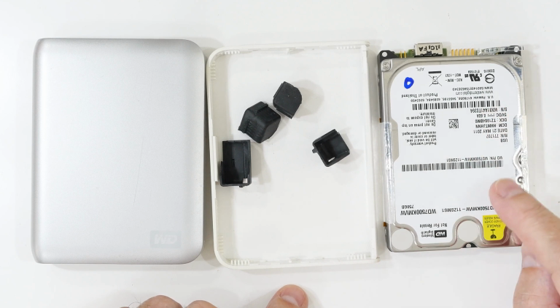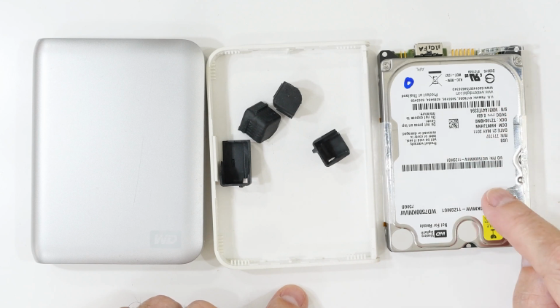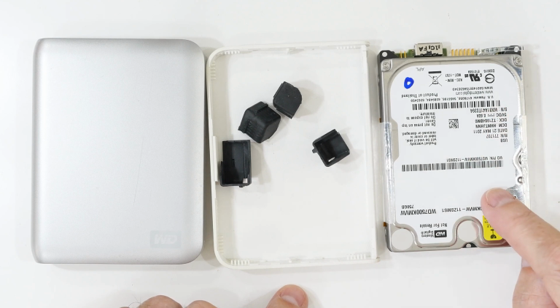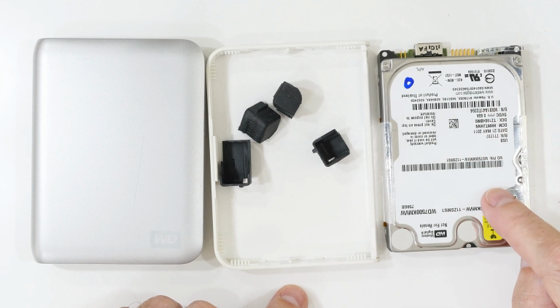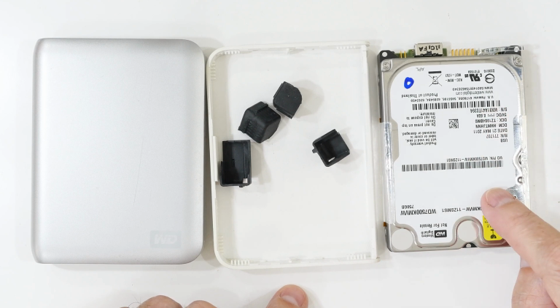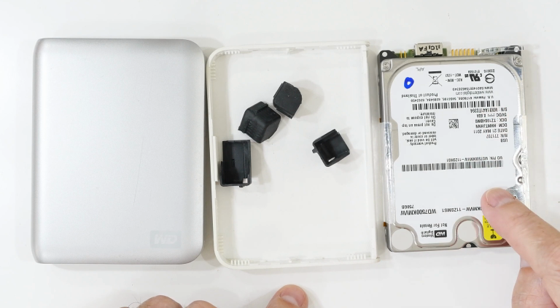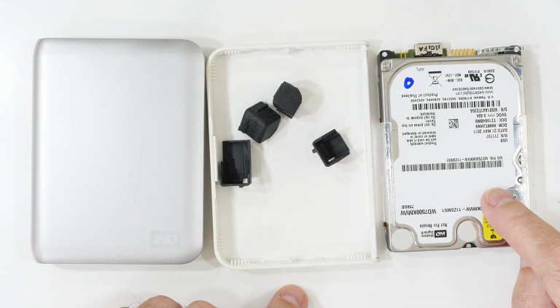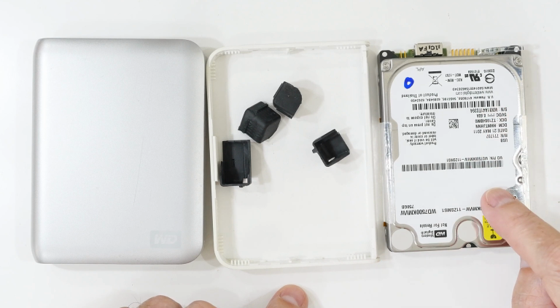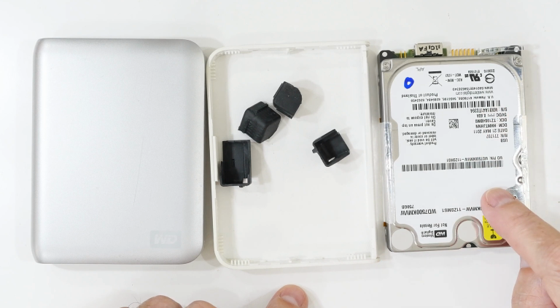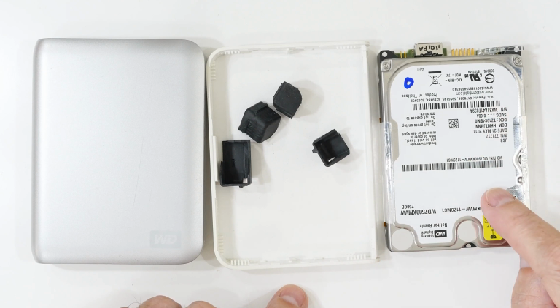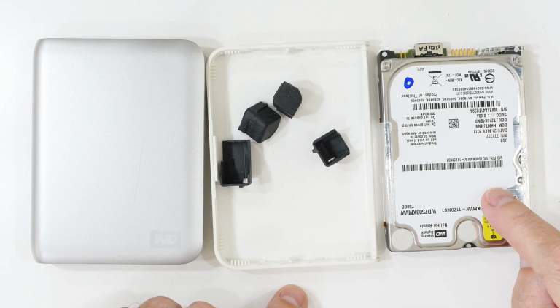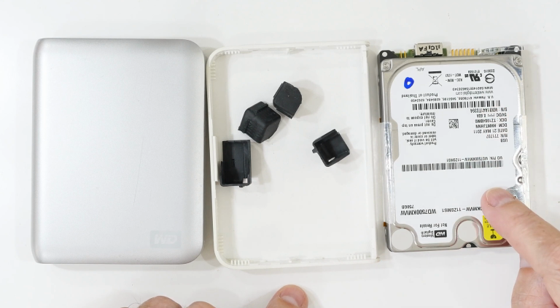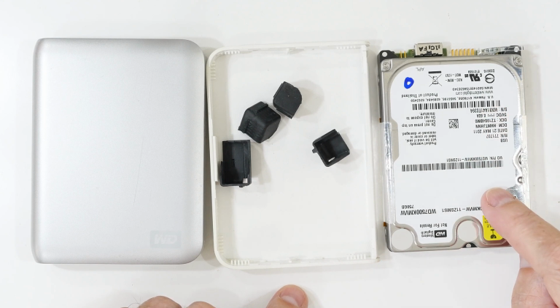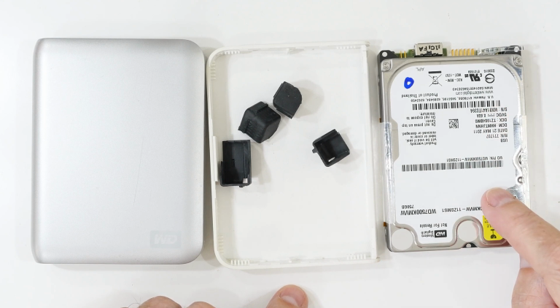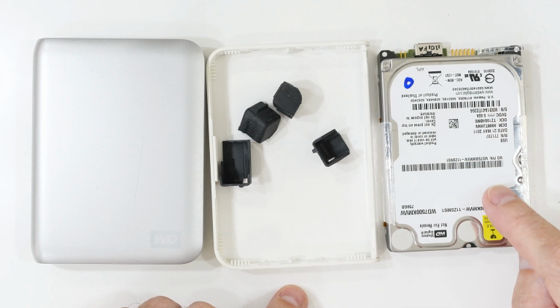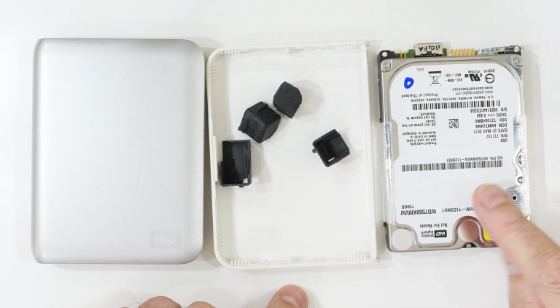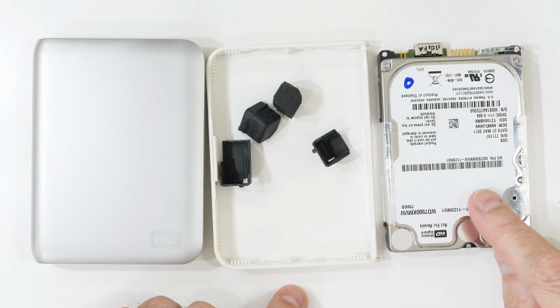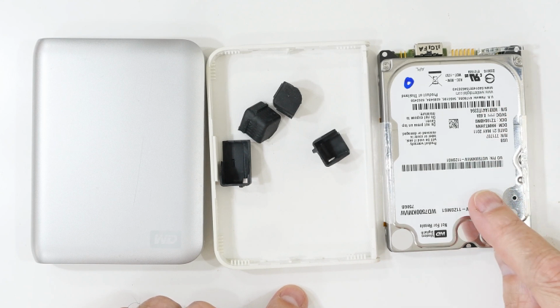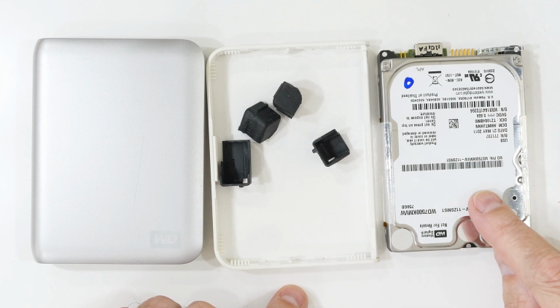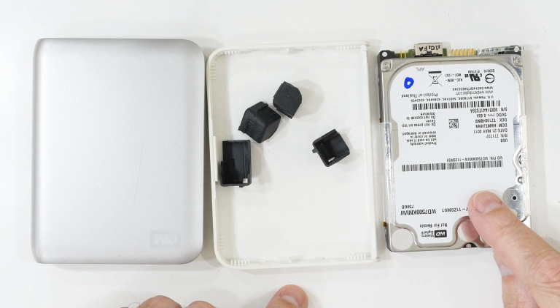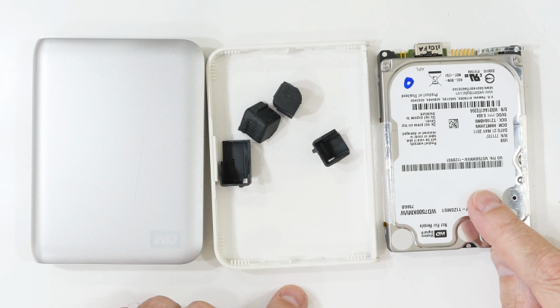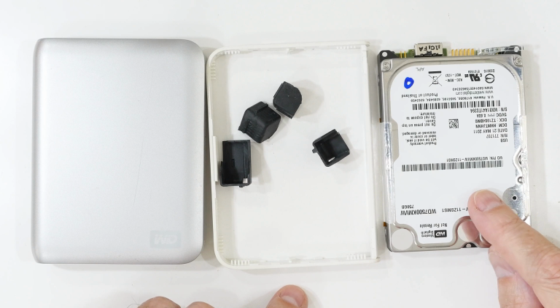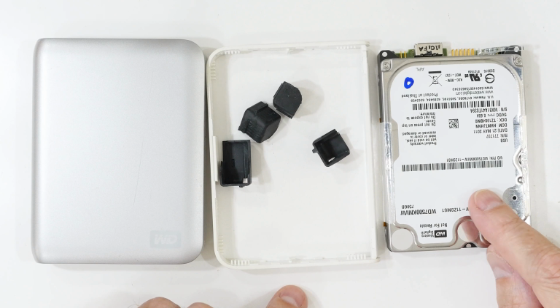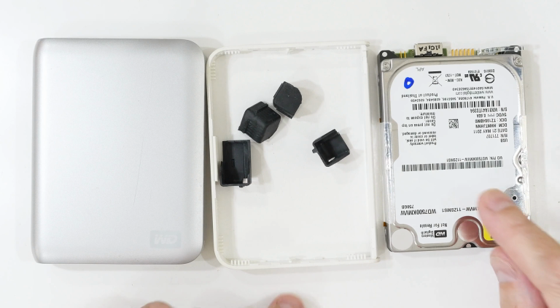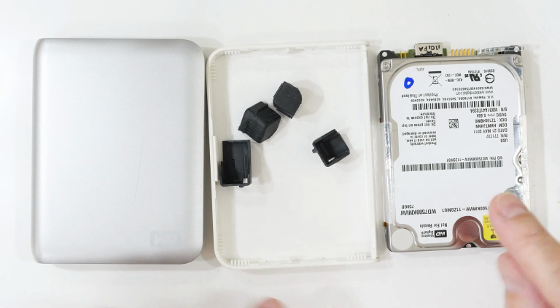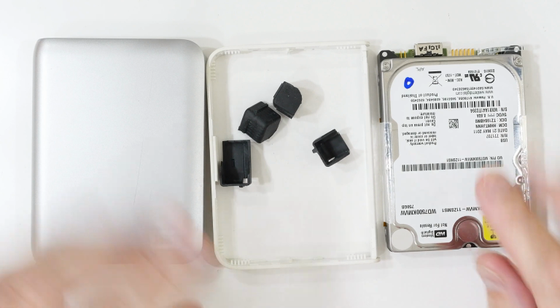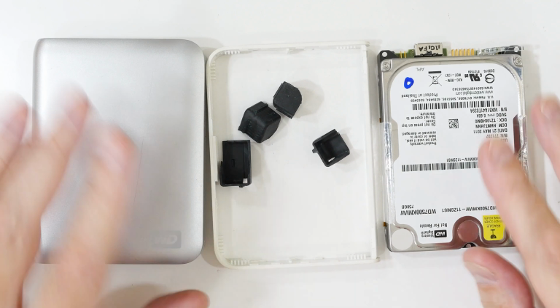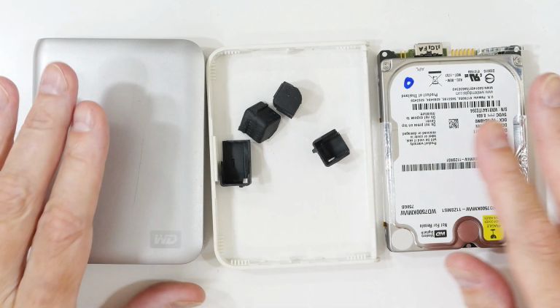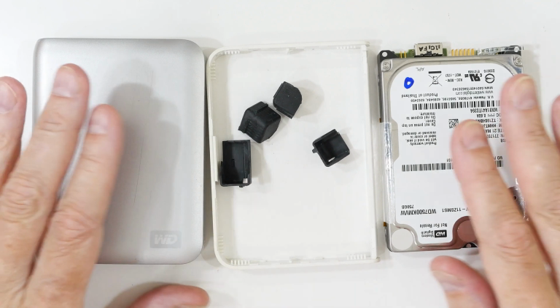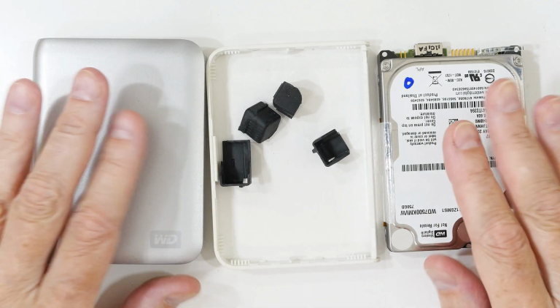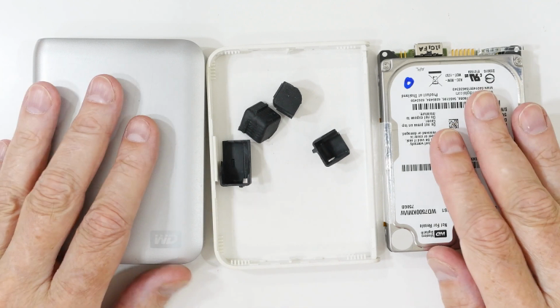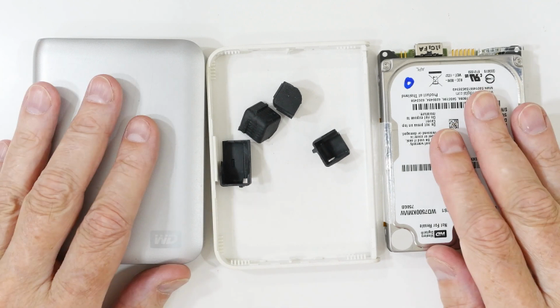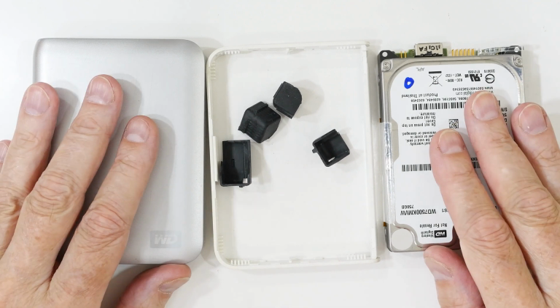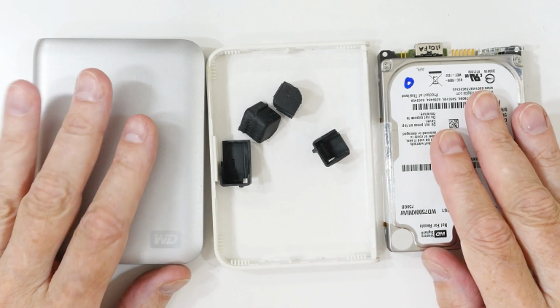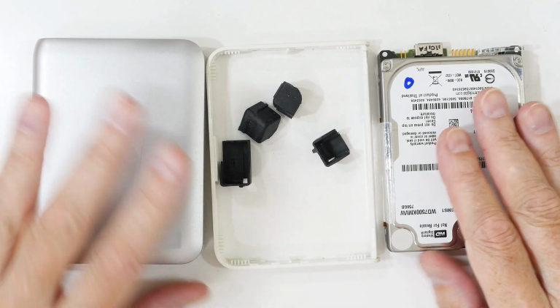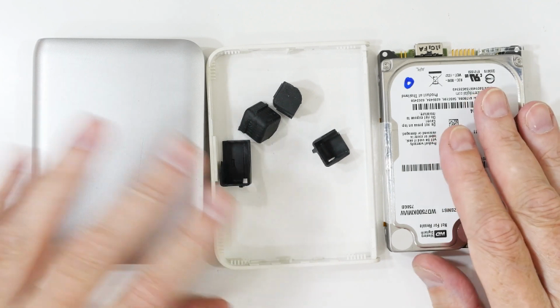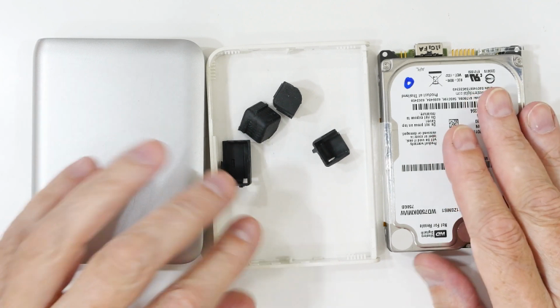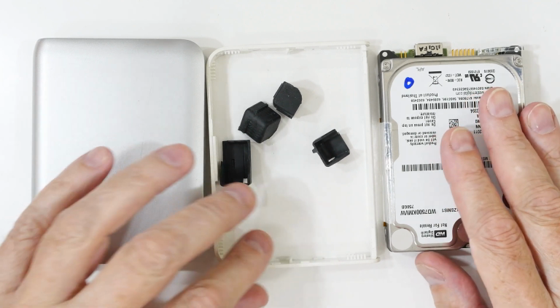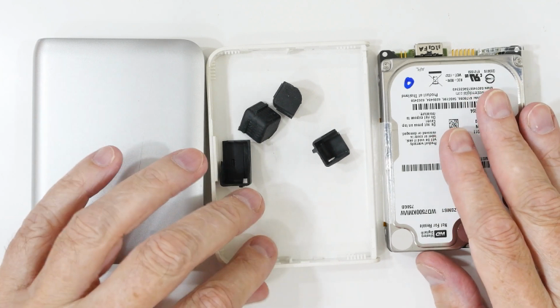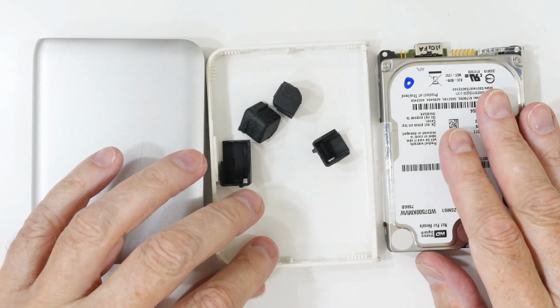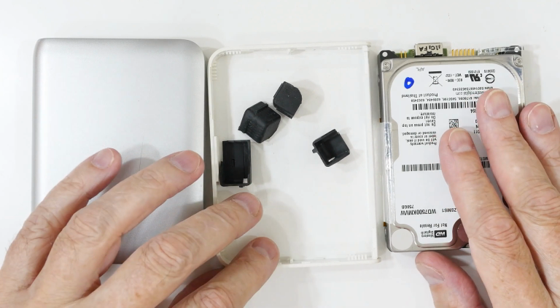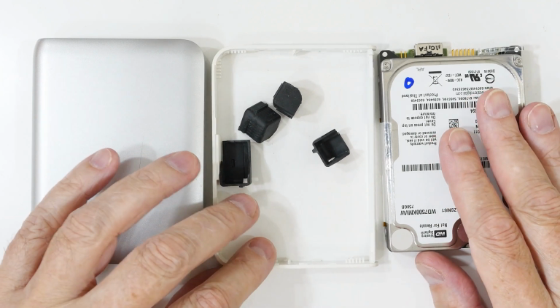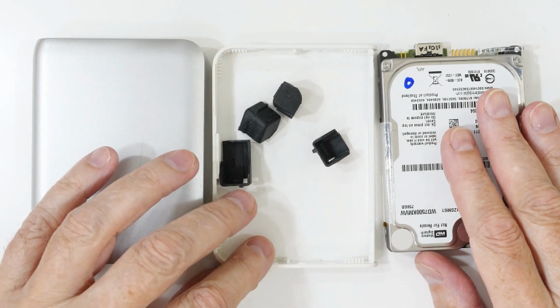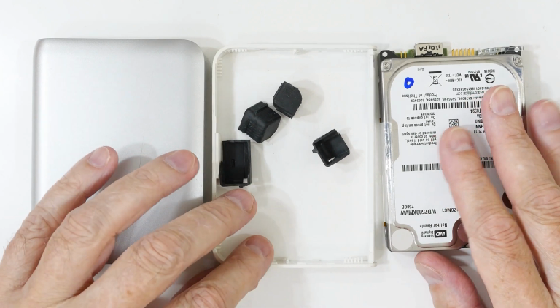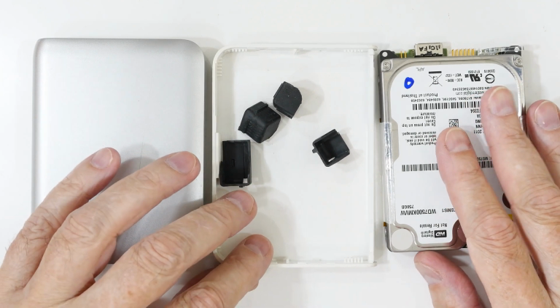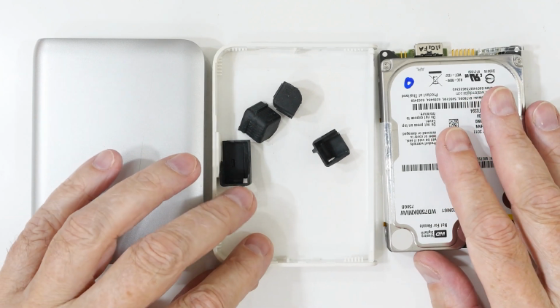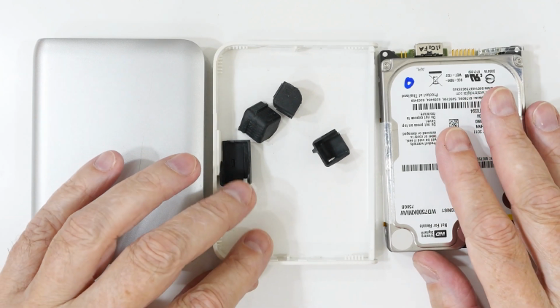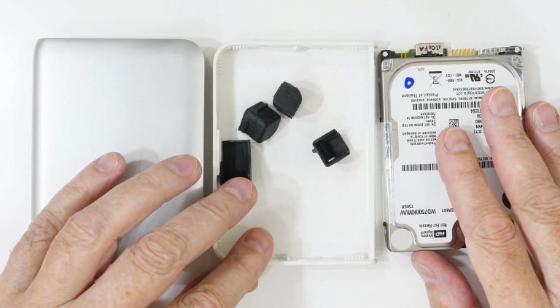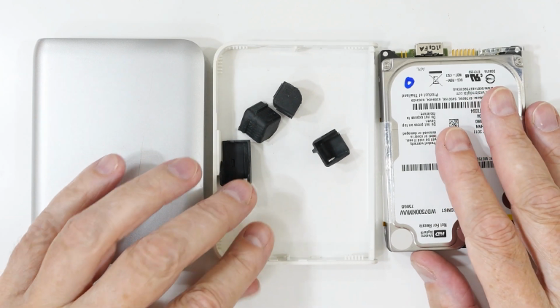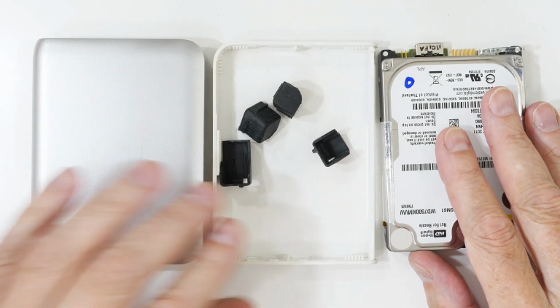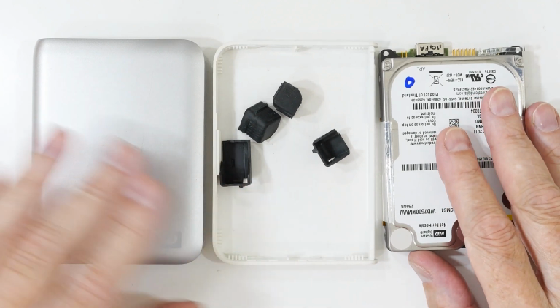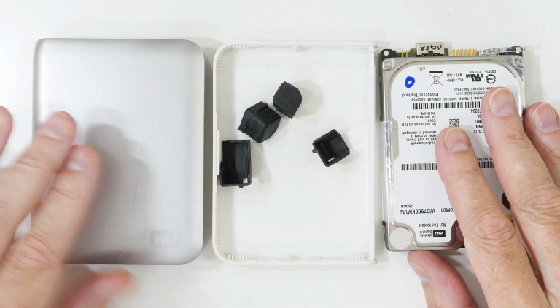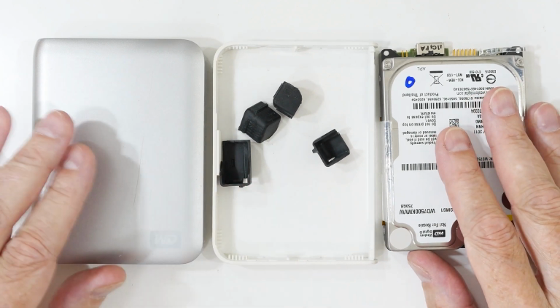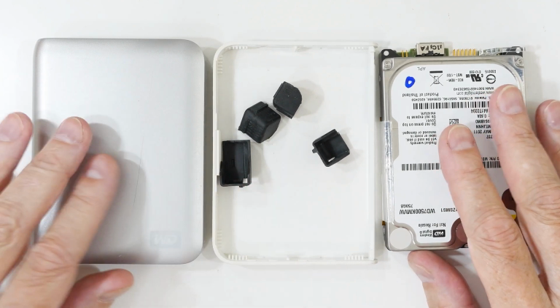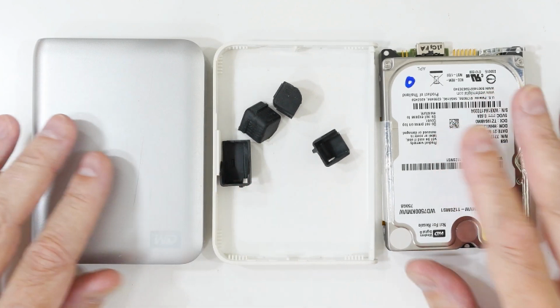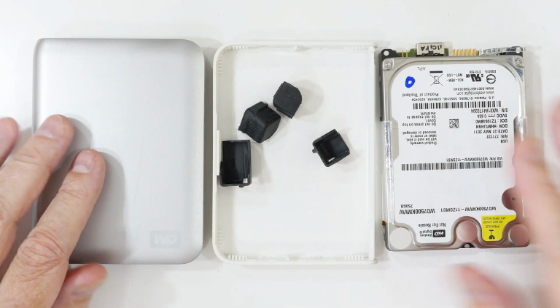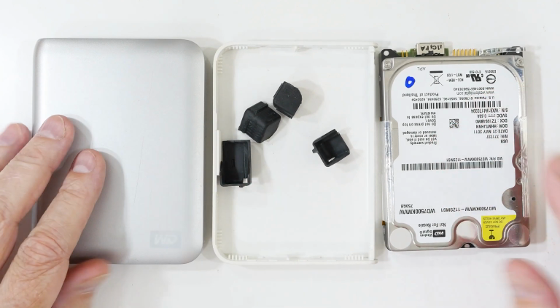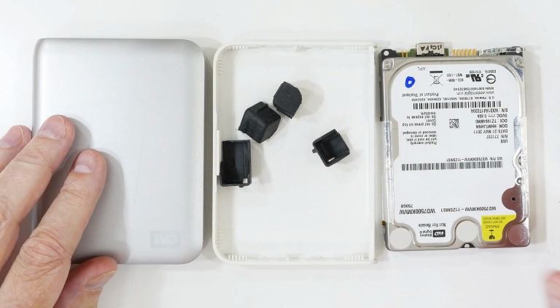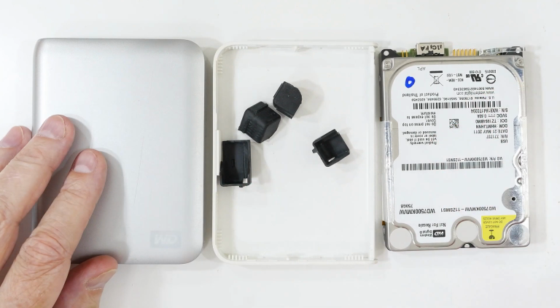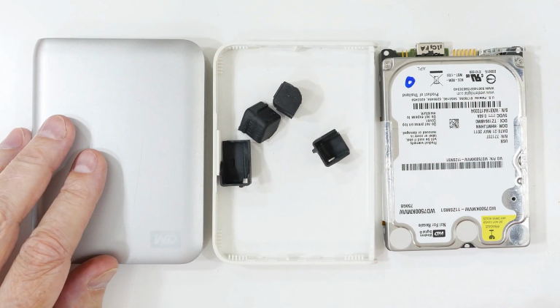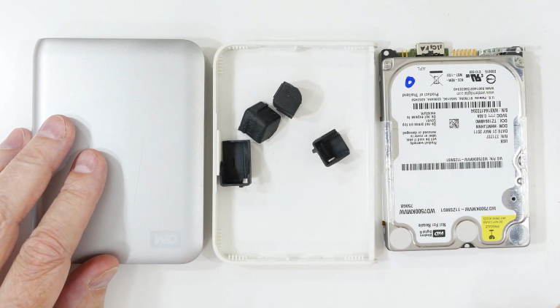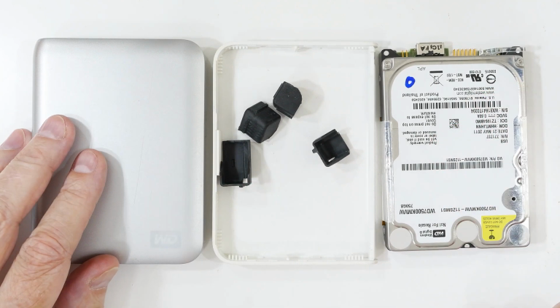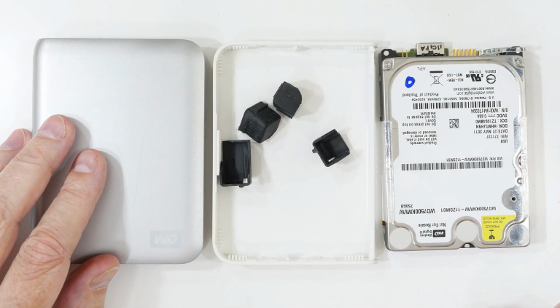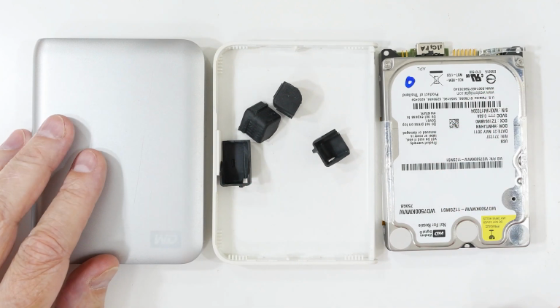Well, that's it for this teardown and attempted repair of one of these Western Digital Passports. I hope you found that useful and interesting in your home computer endeavors.